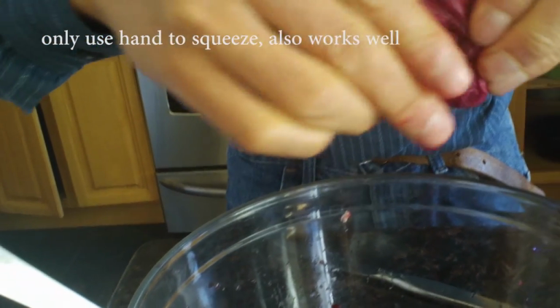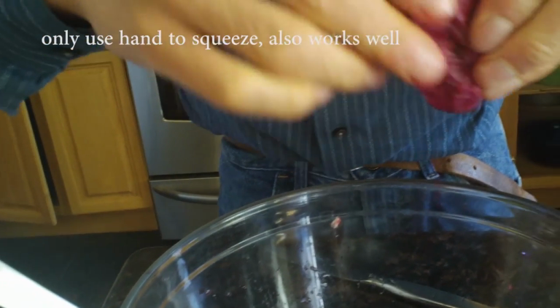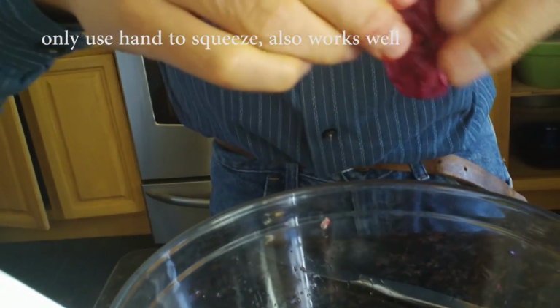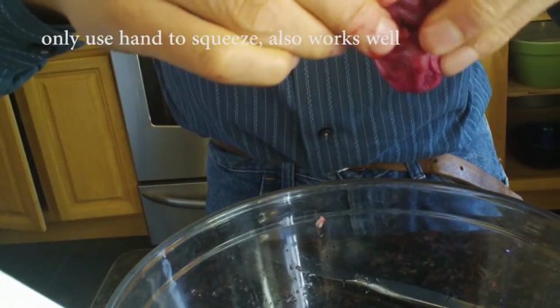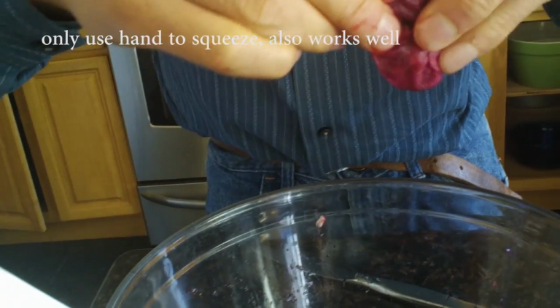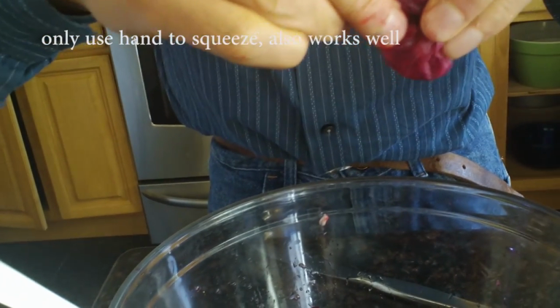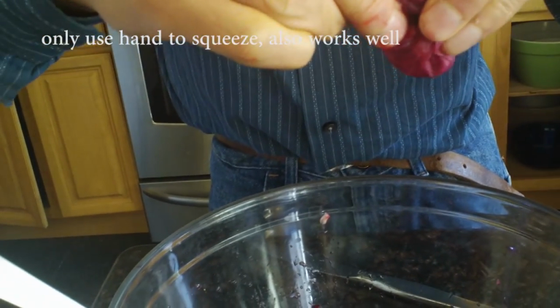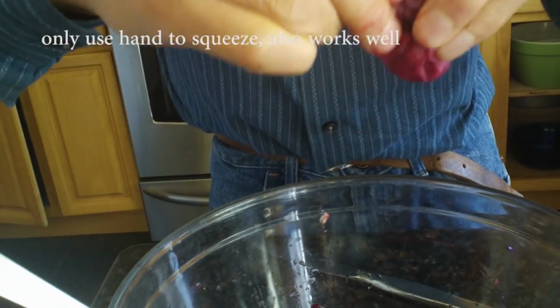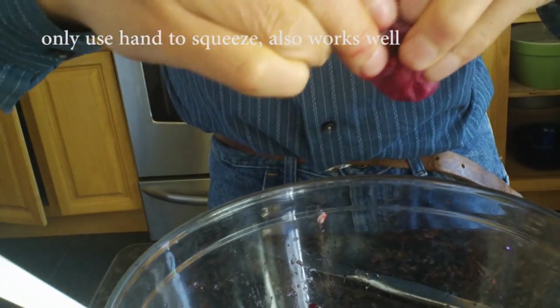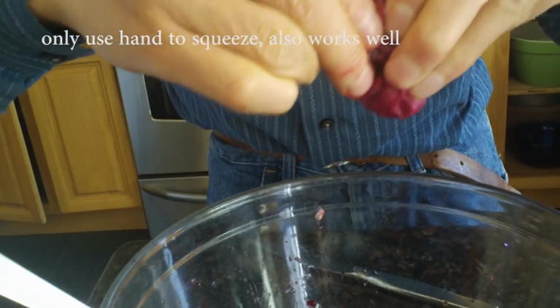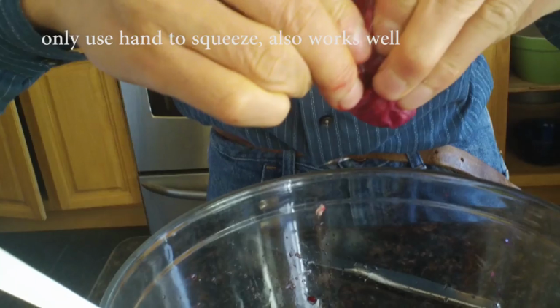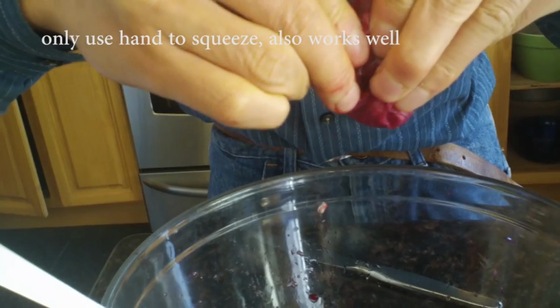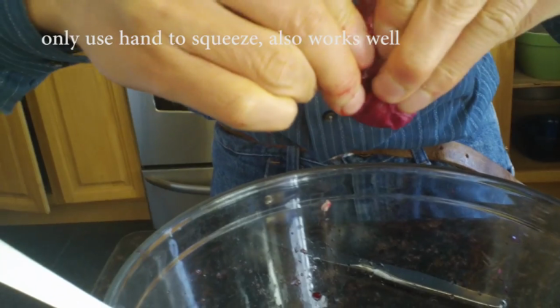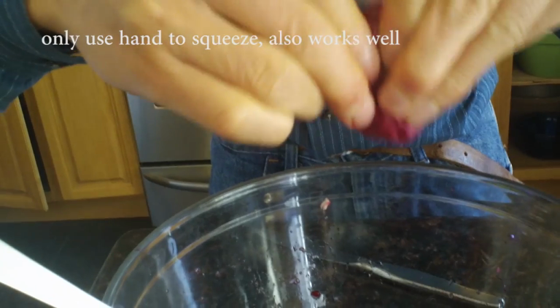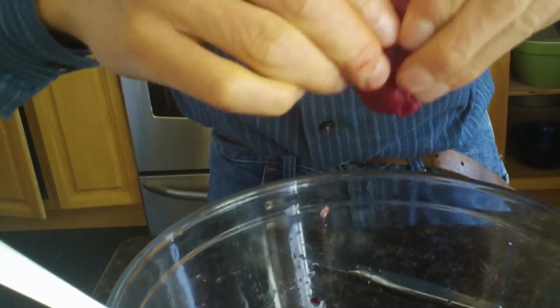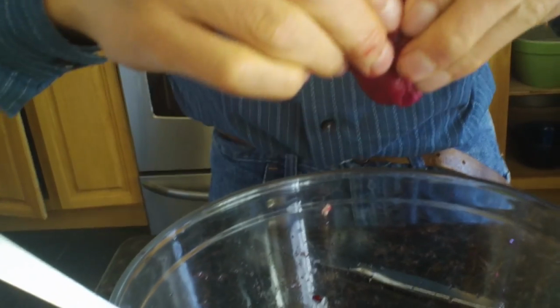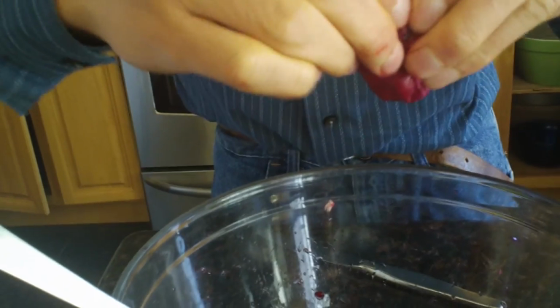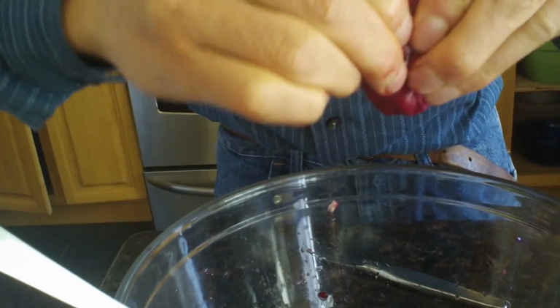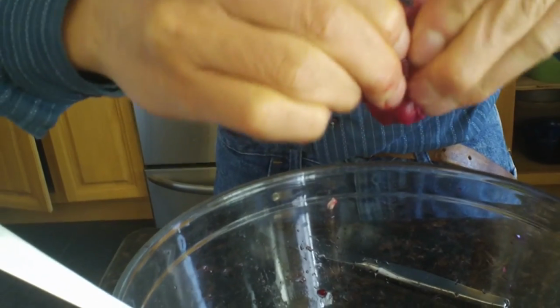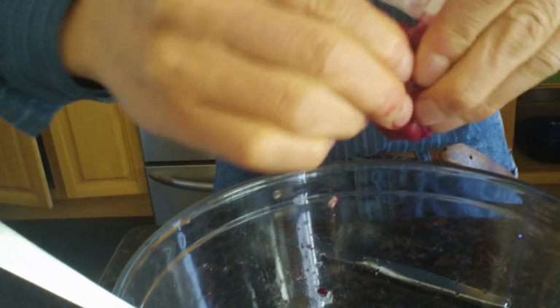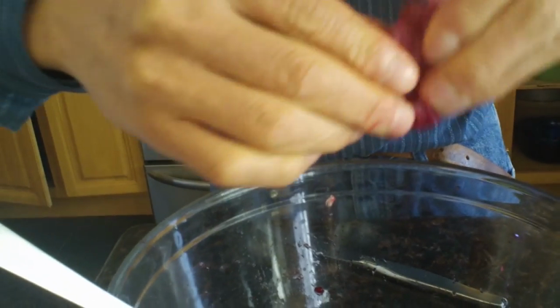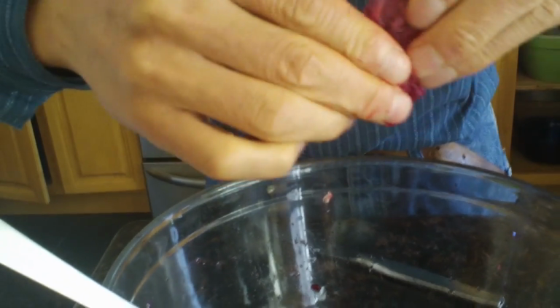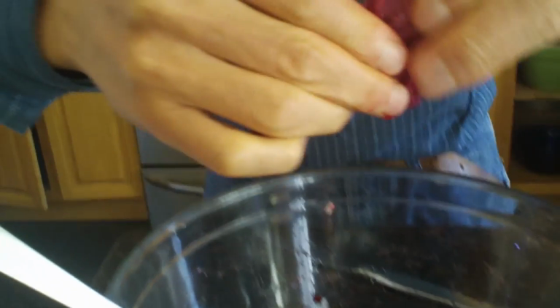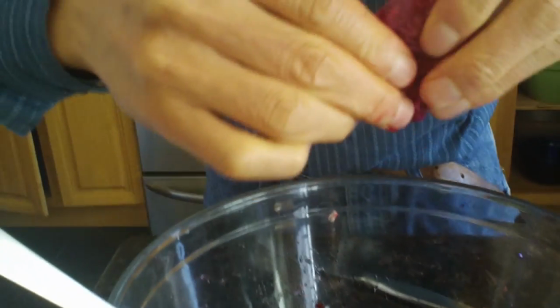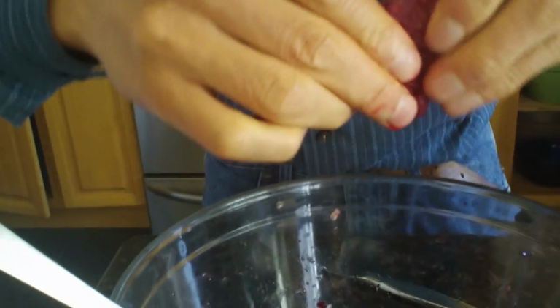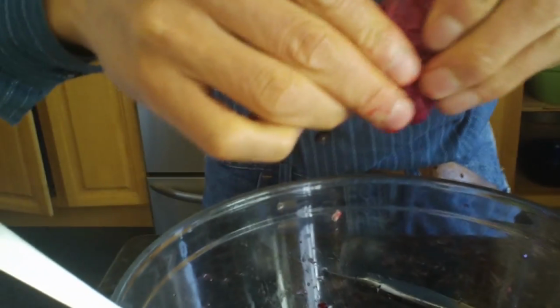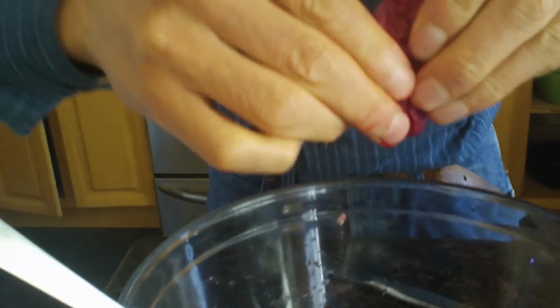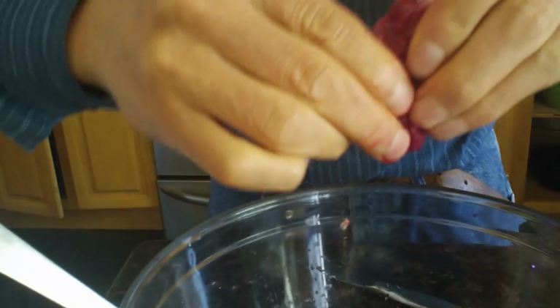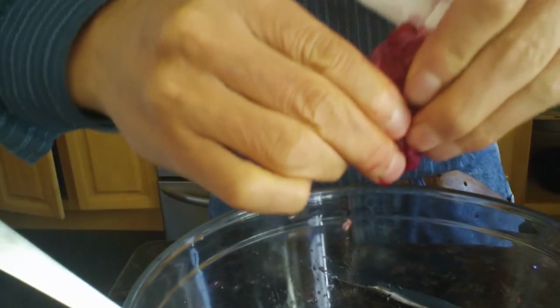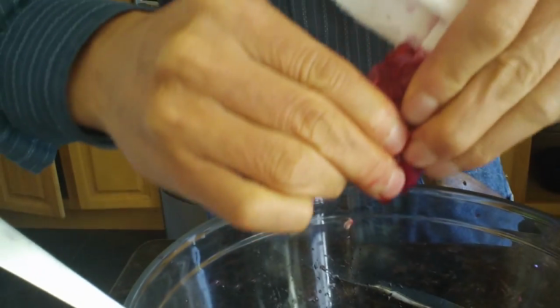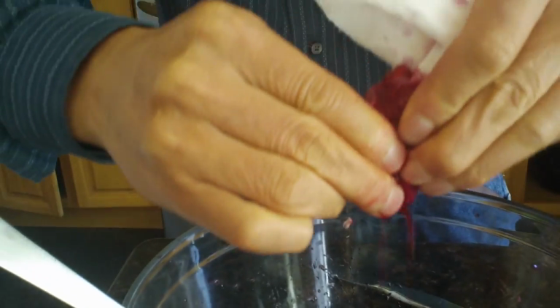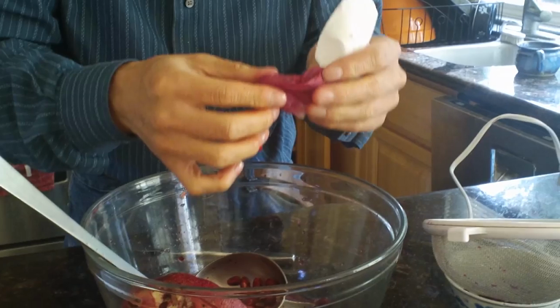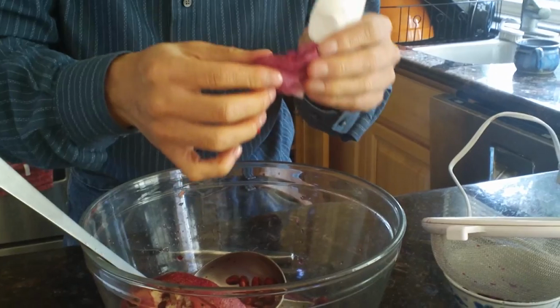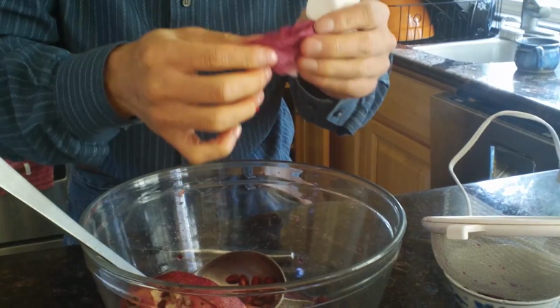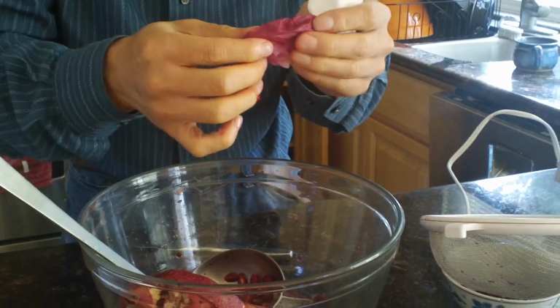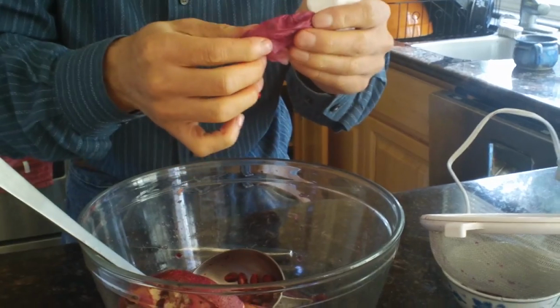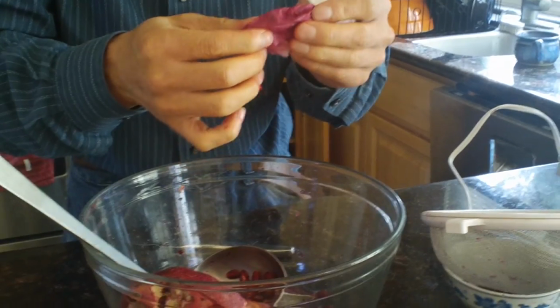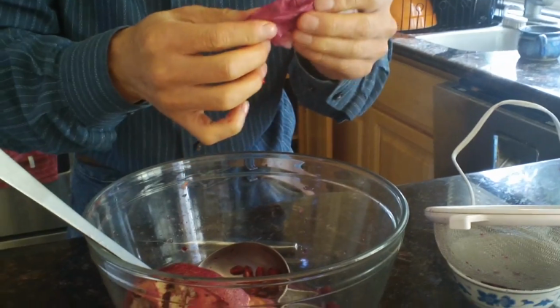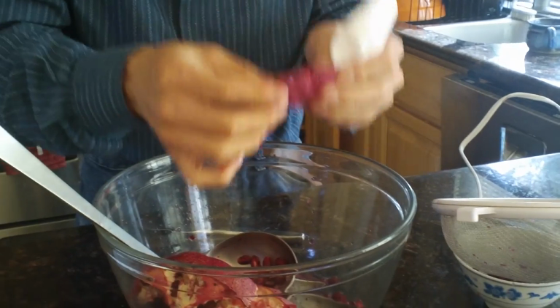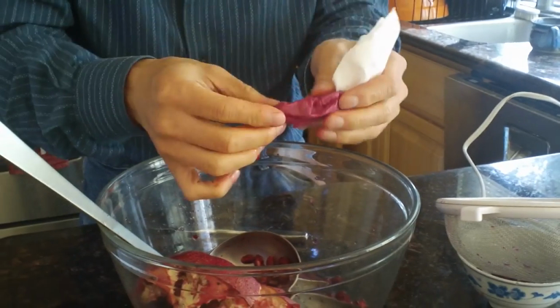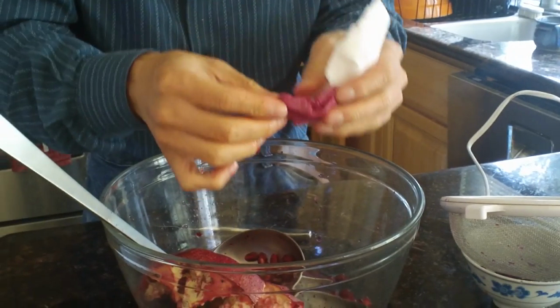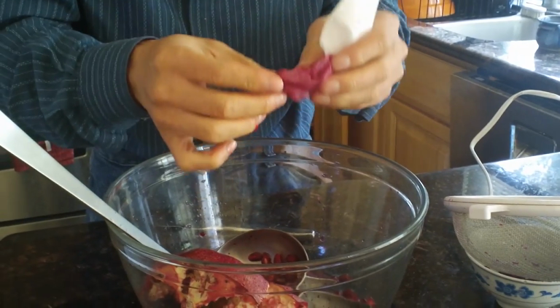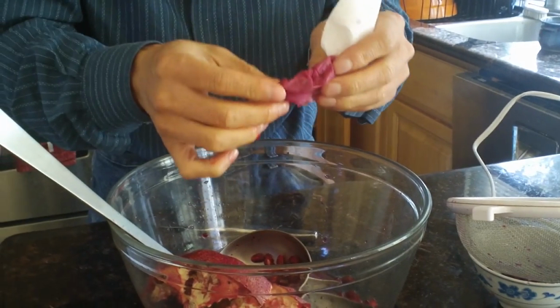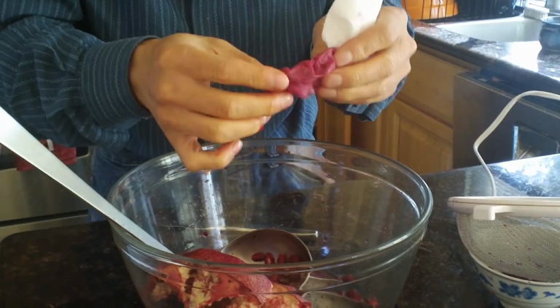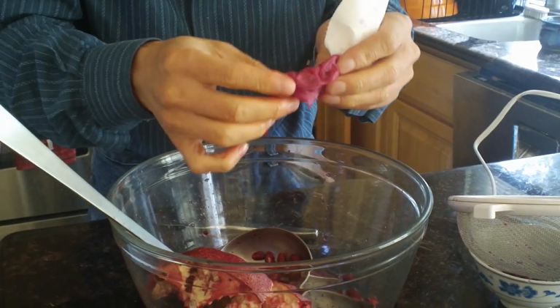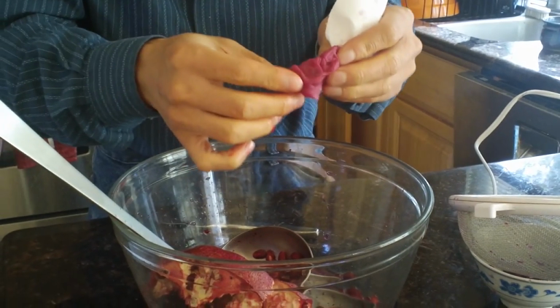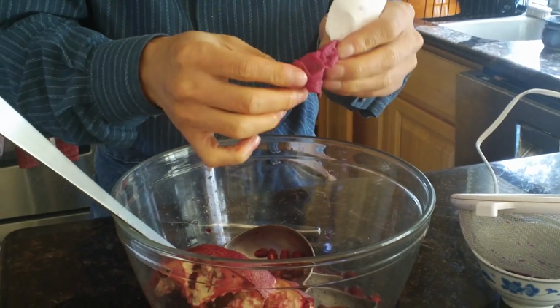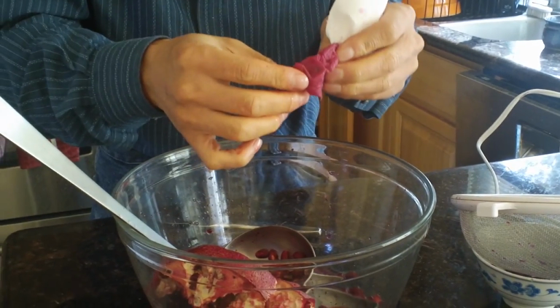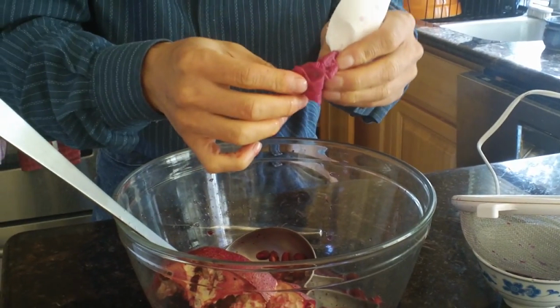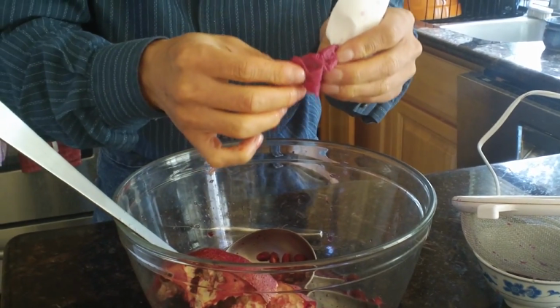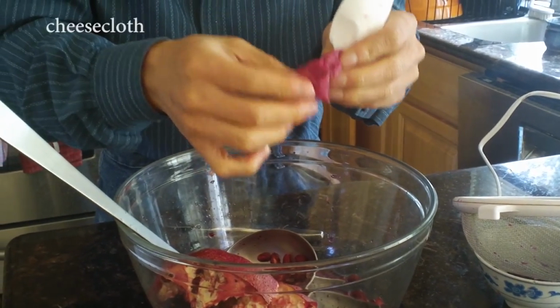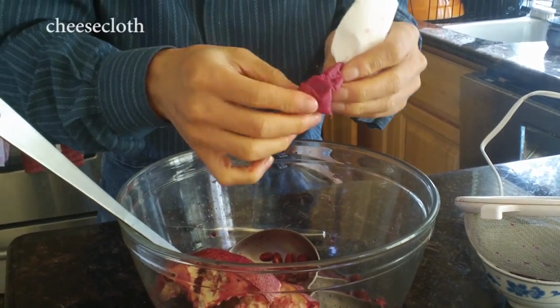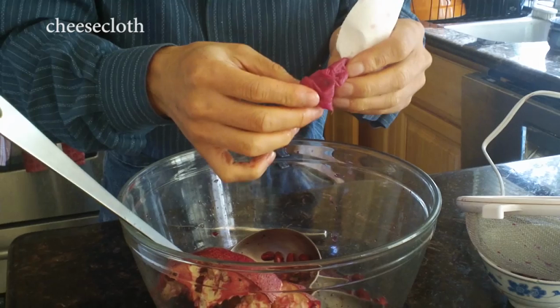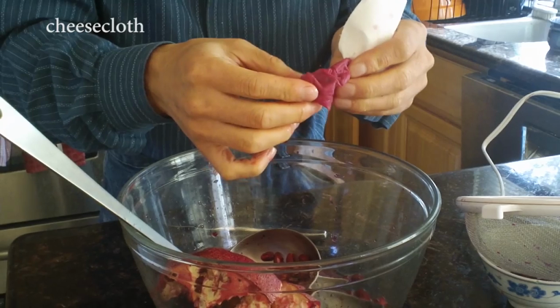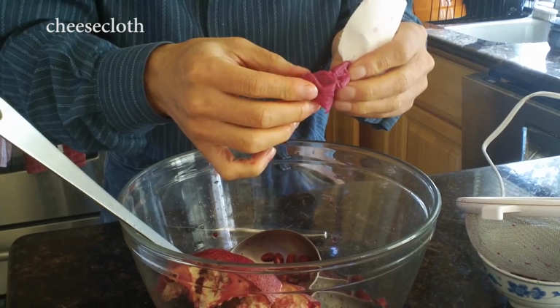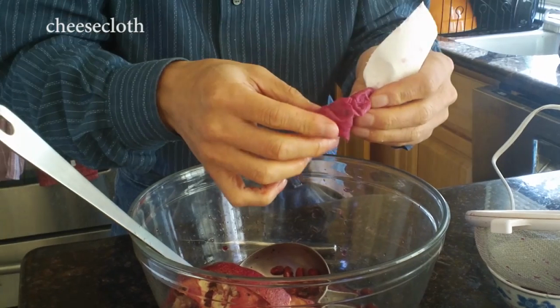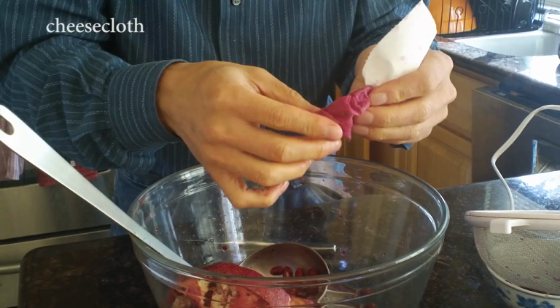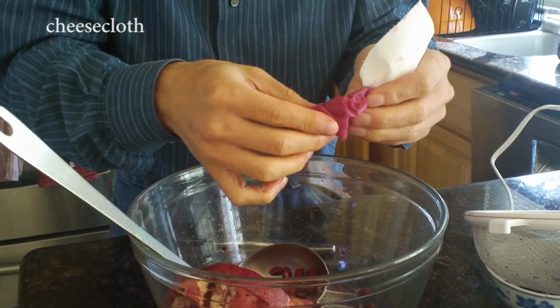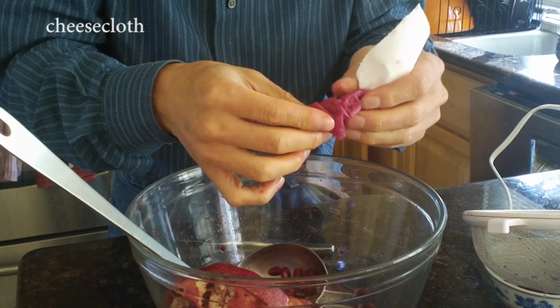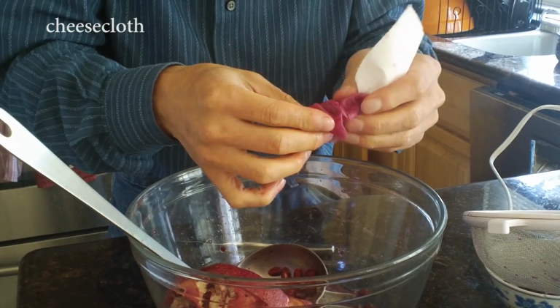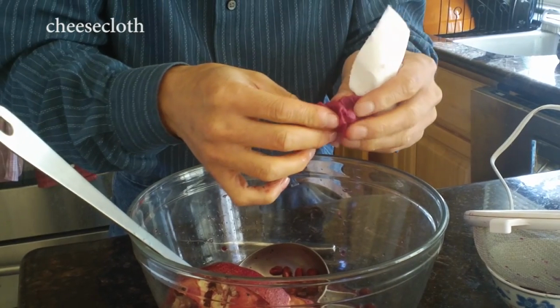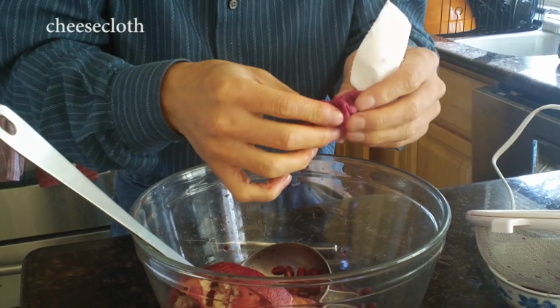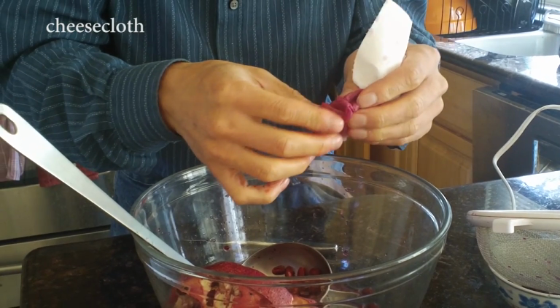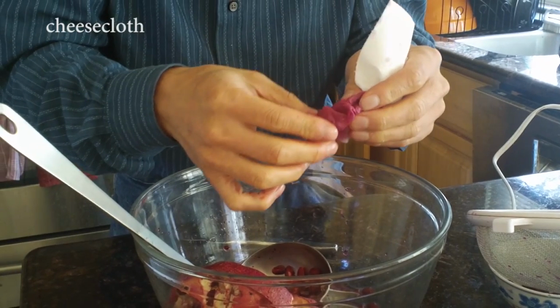If you are the one who is going to drink it, sure. If you feel the paper towel comes apart too quickly, you can use cheesecloth instead.